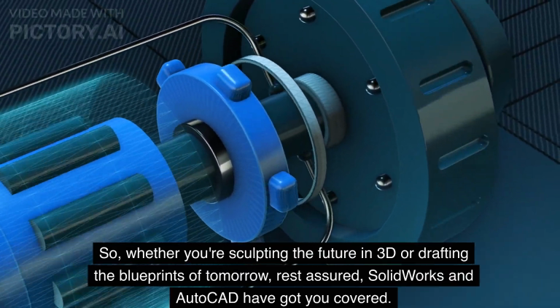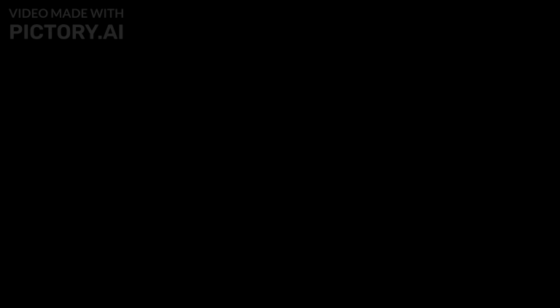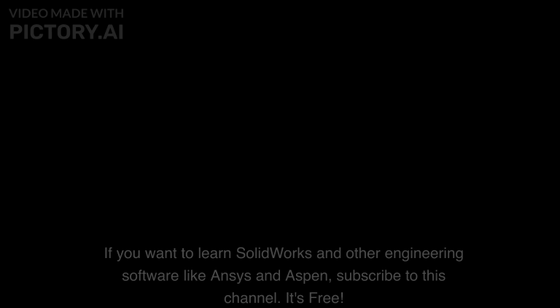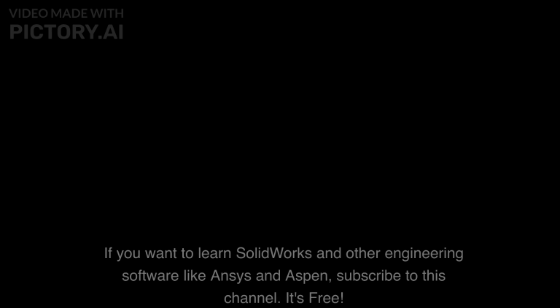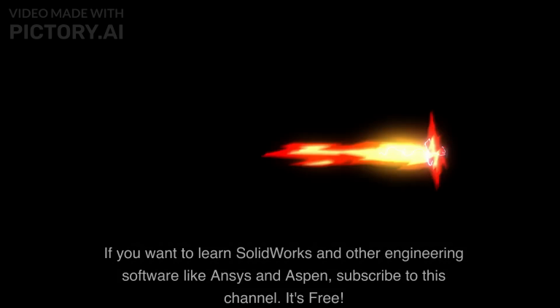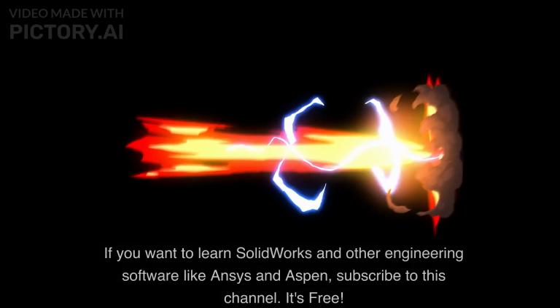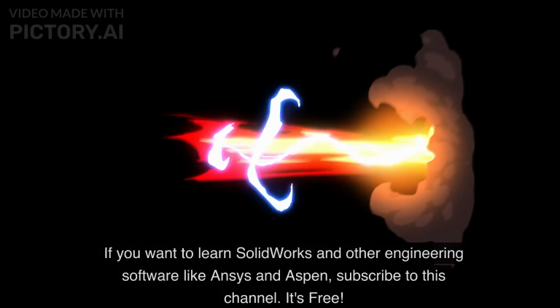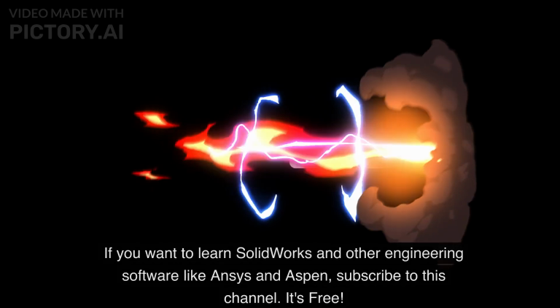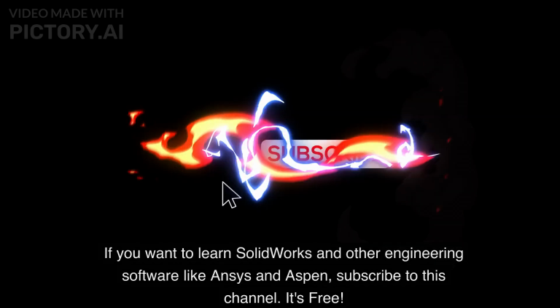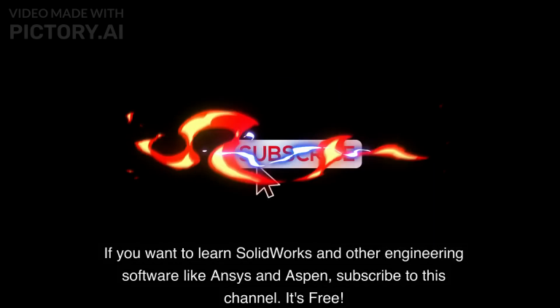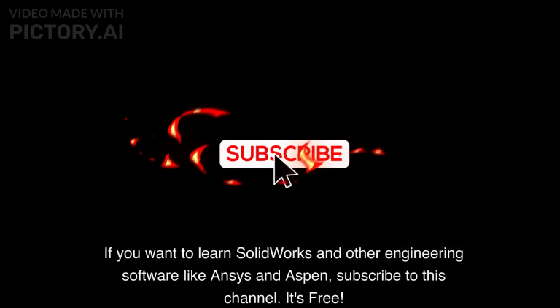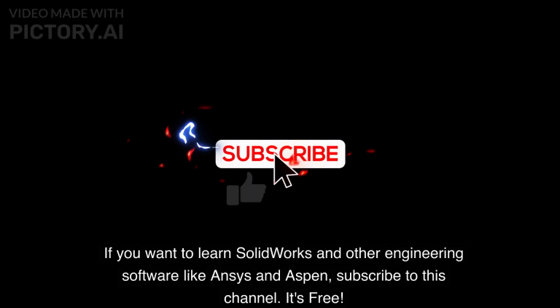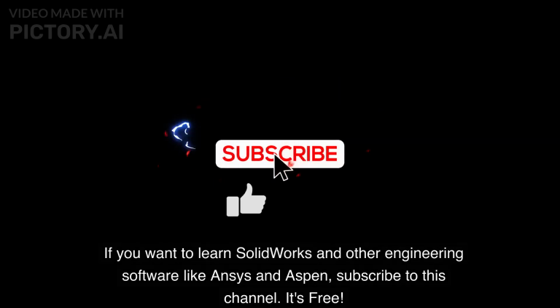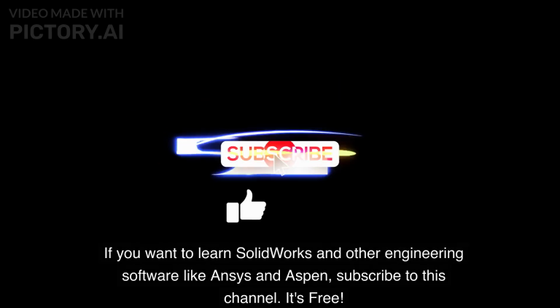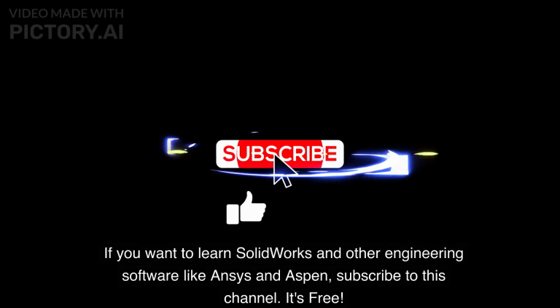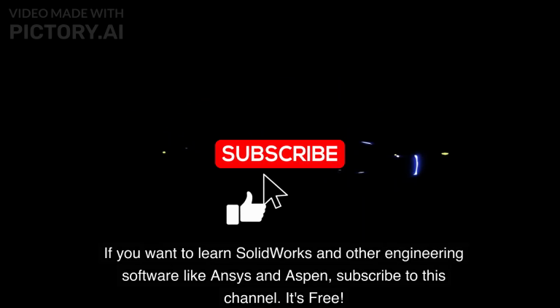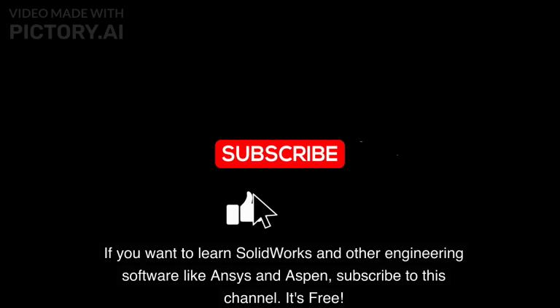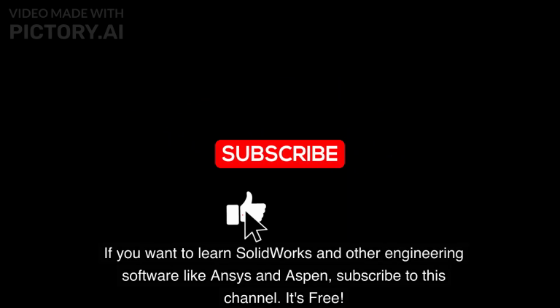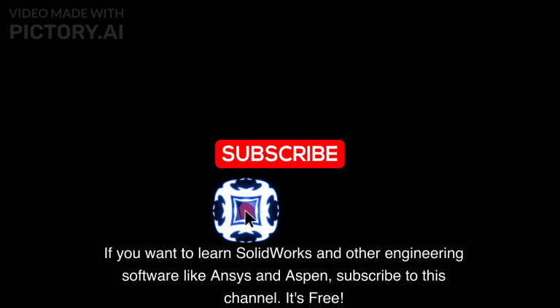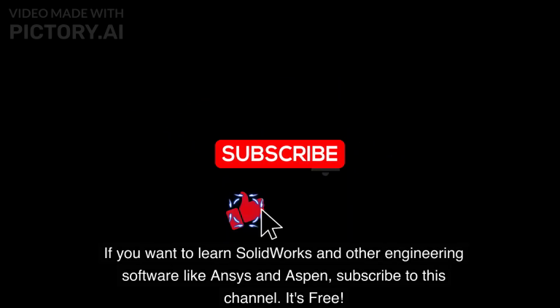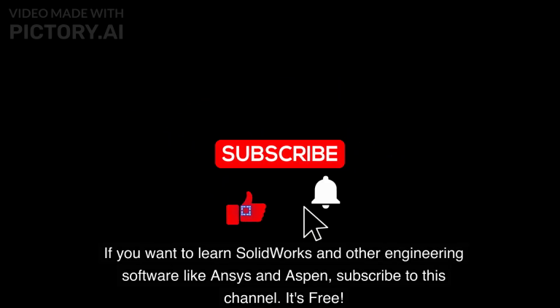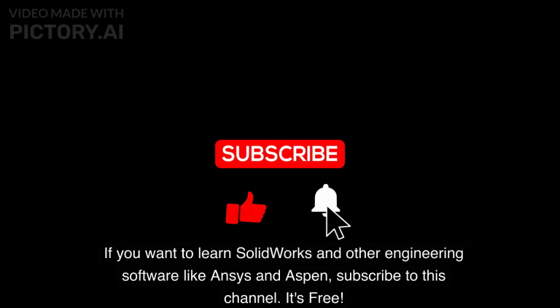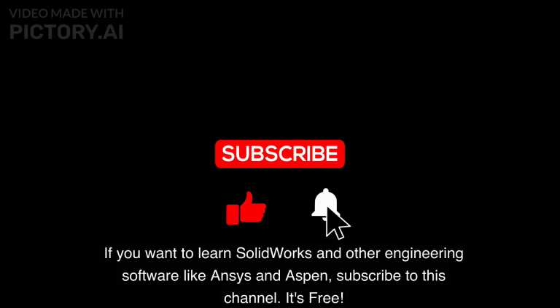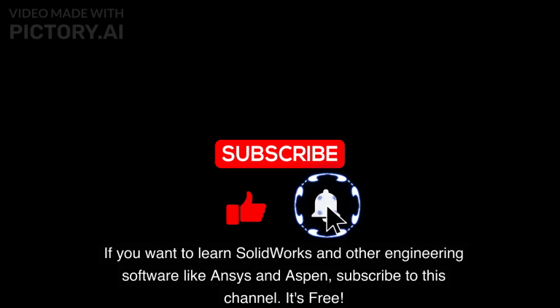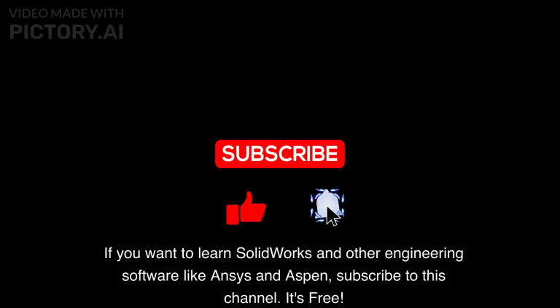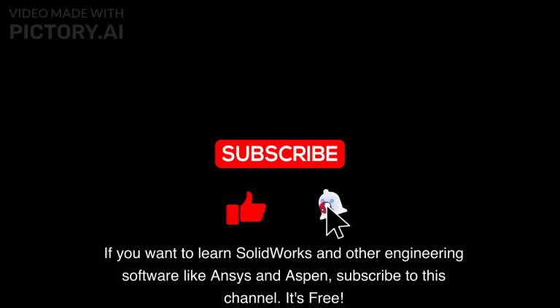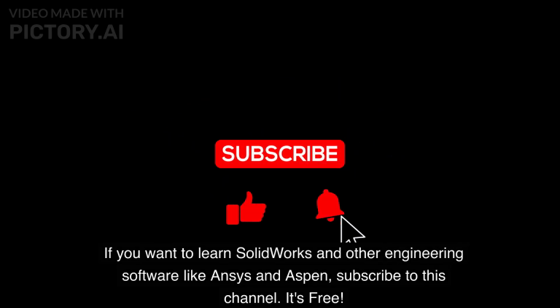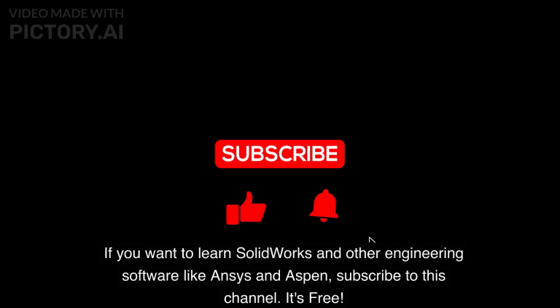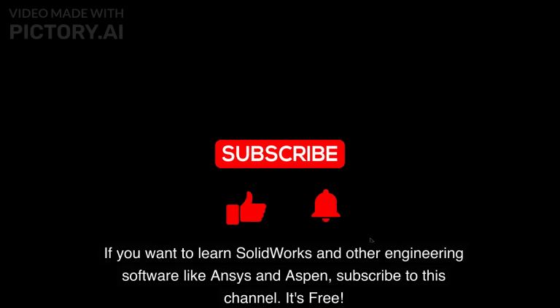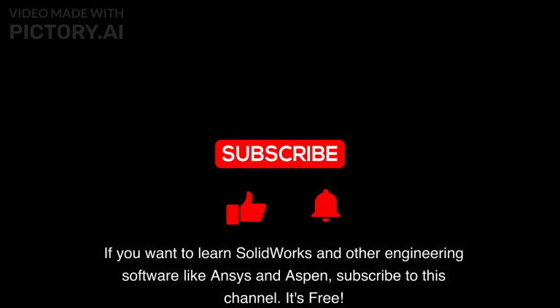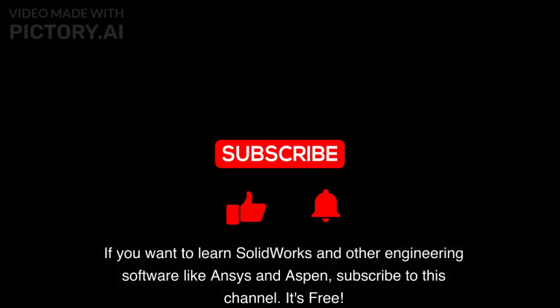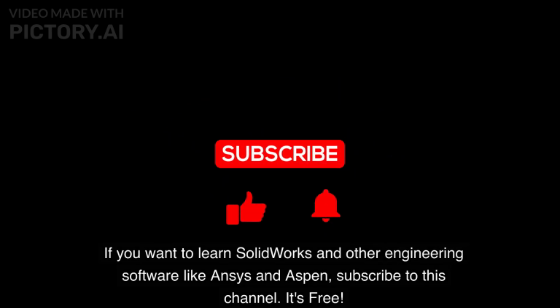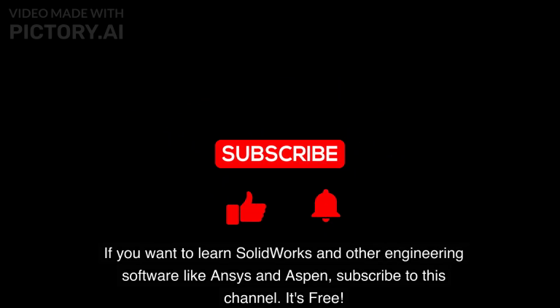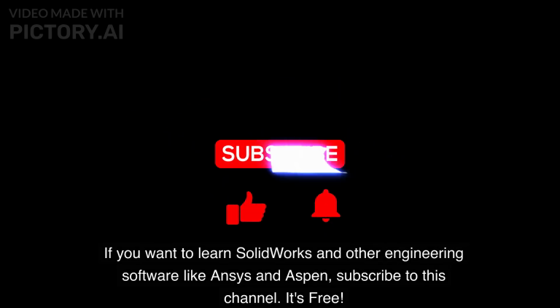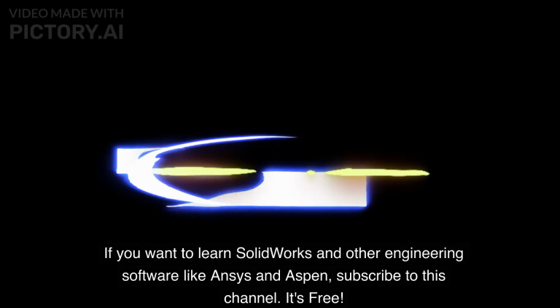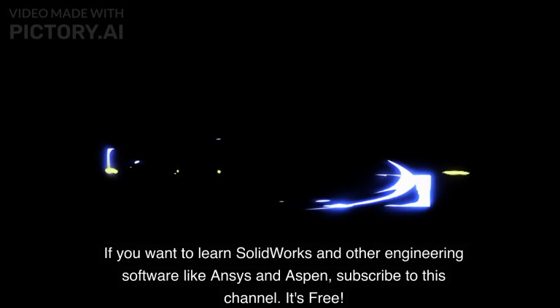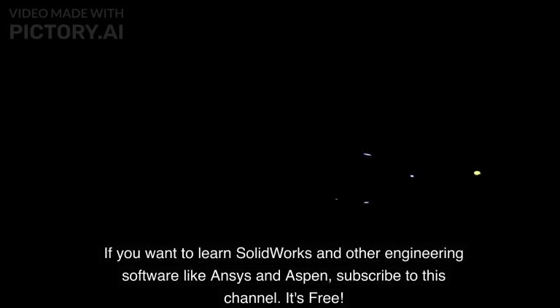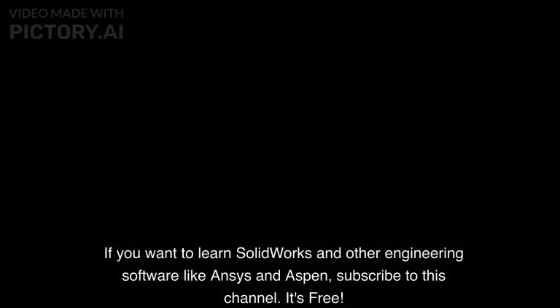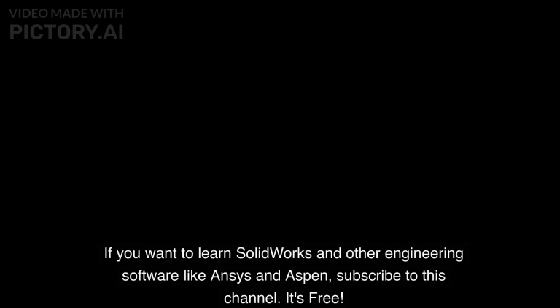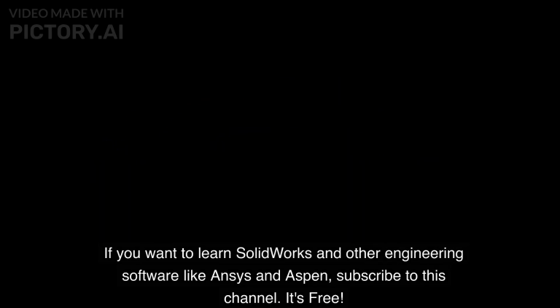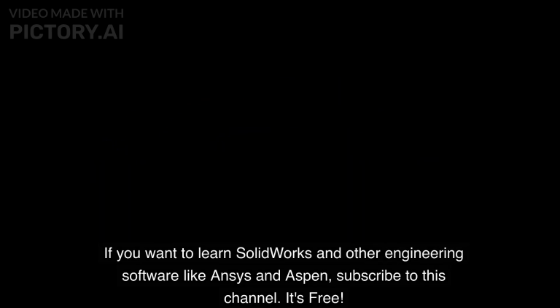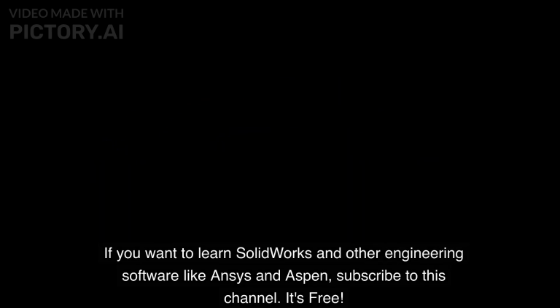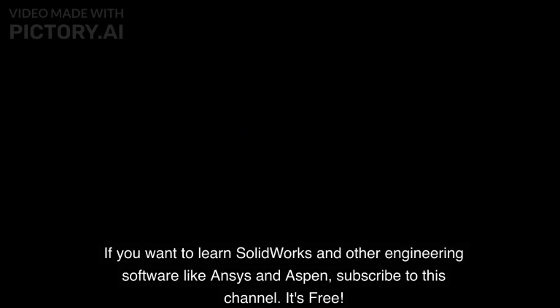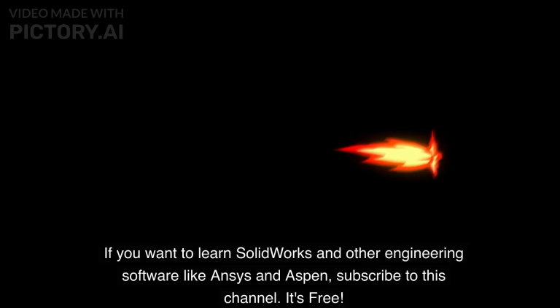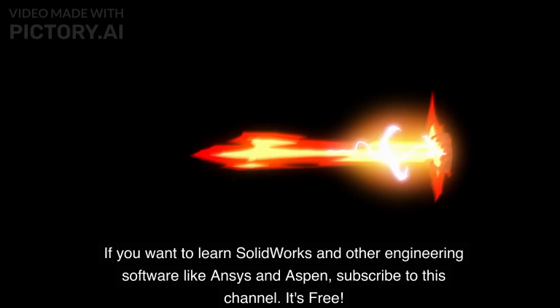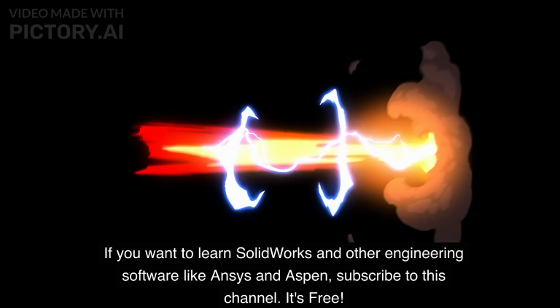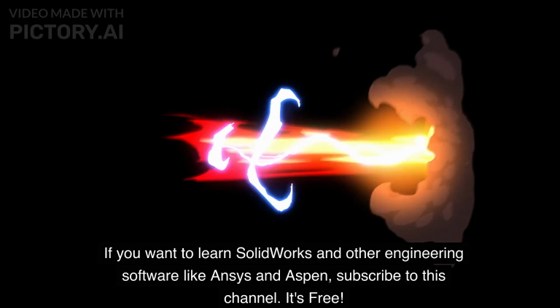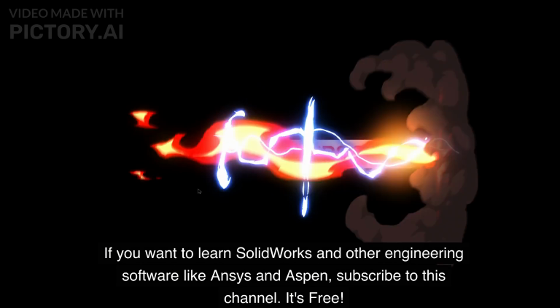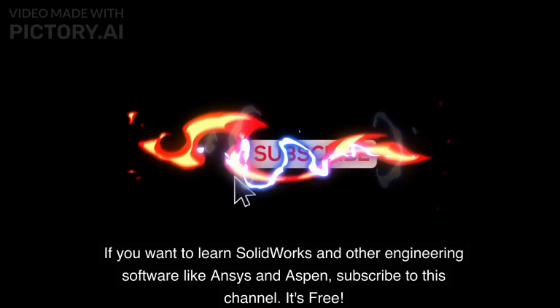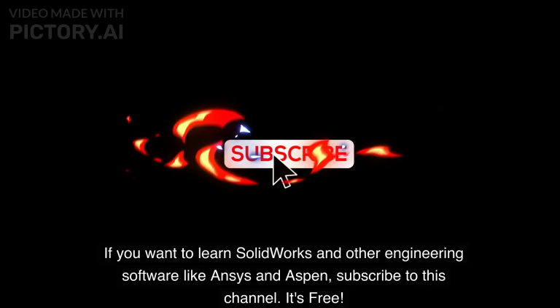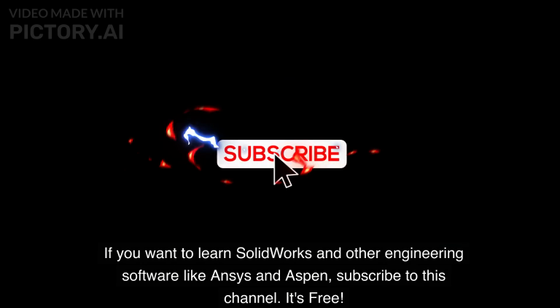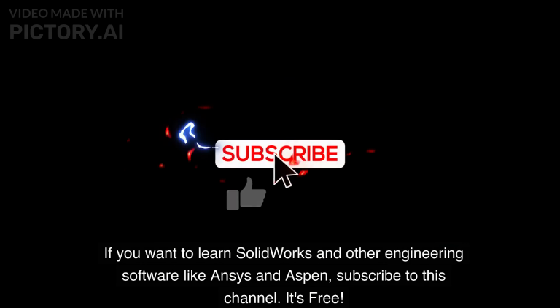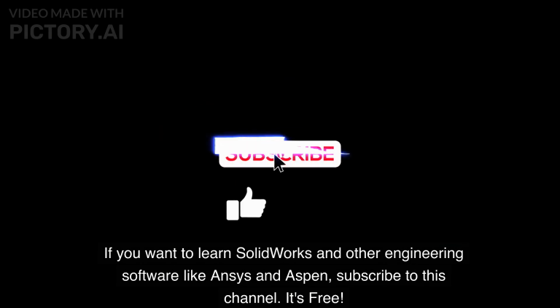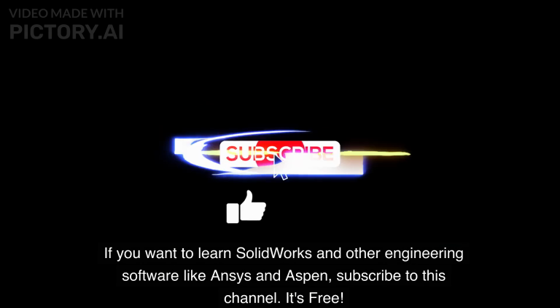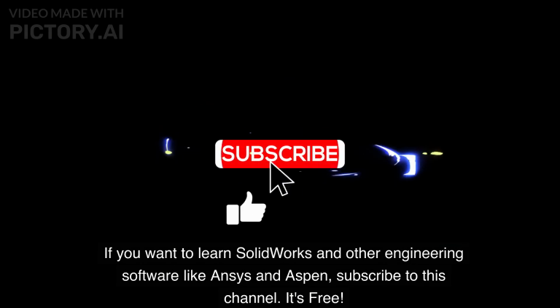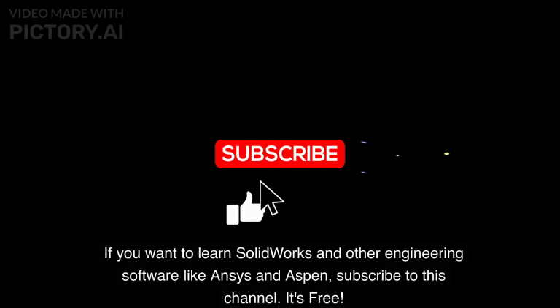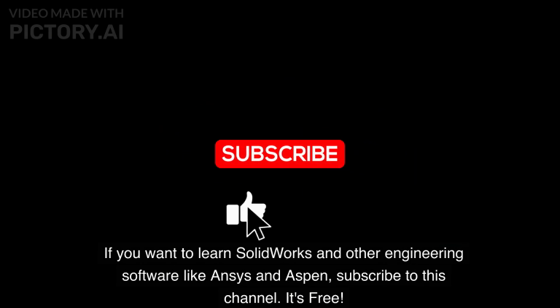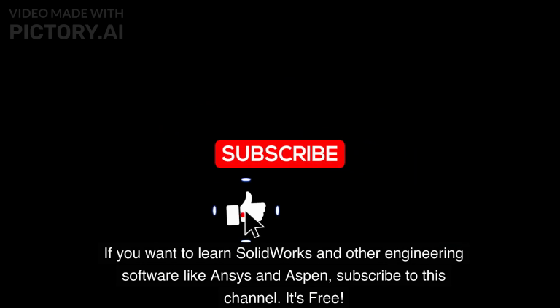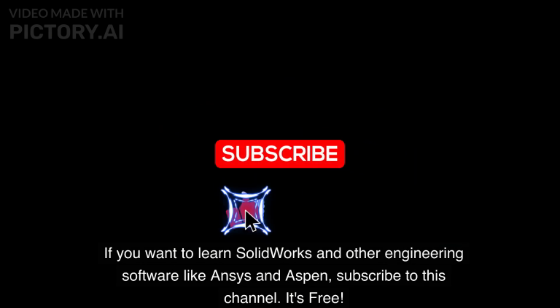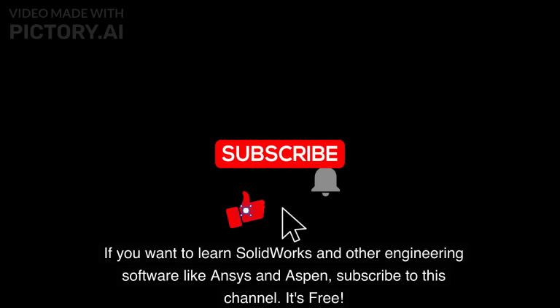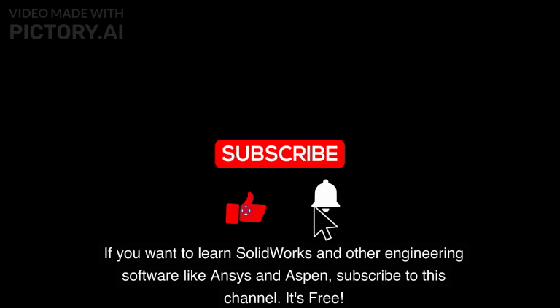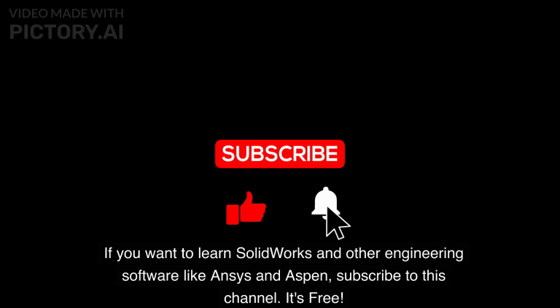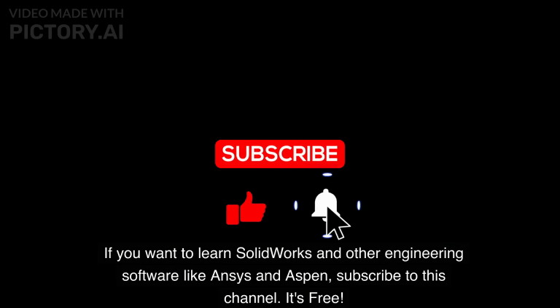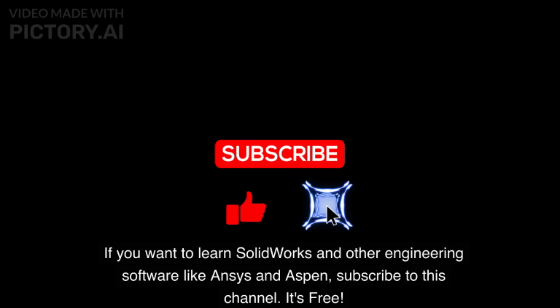If you want to learn SOLIDWORKS and other engineering software like Ansys and Aspen, subscribe to this channel. It's free.